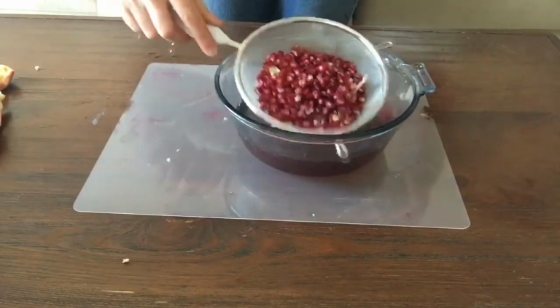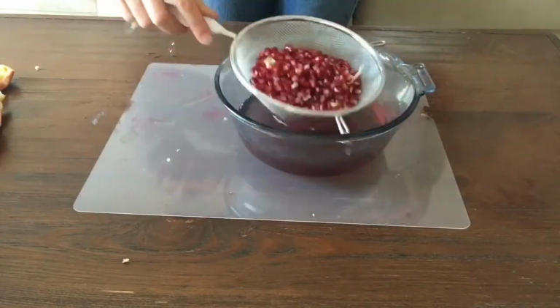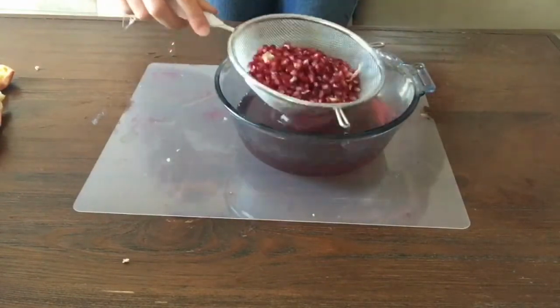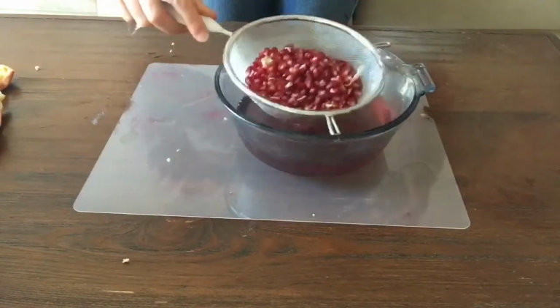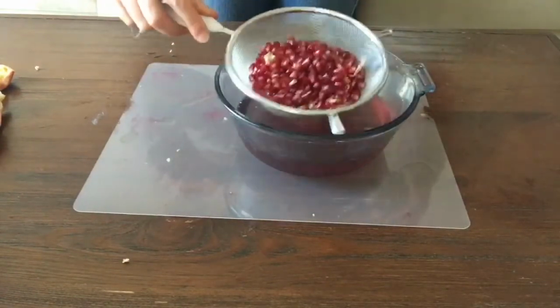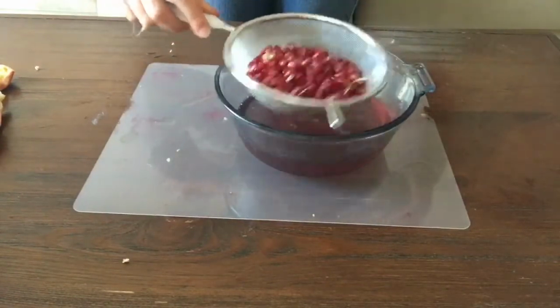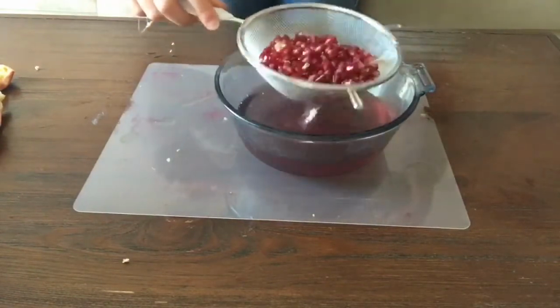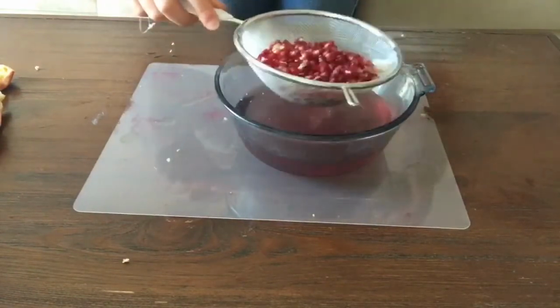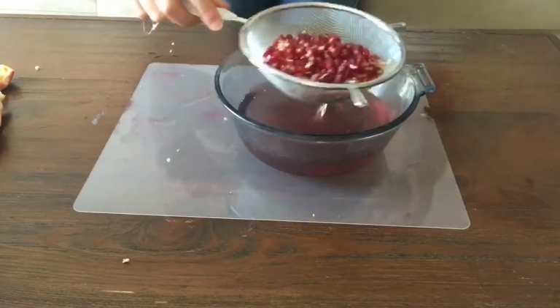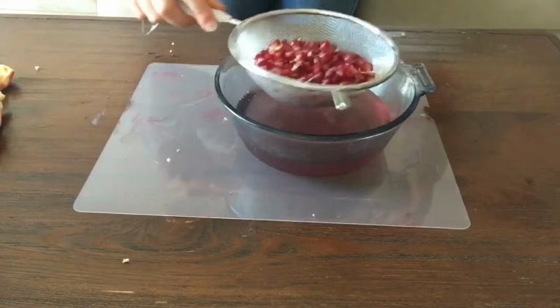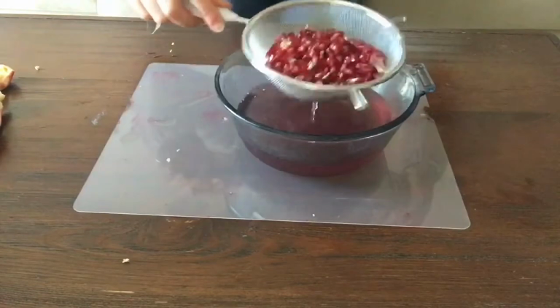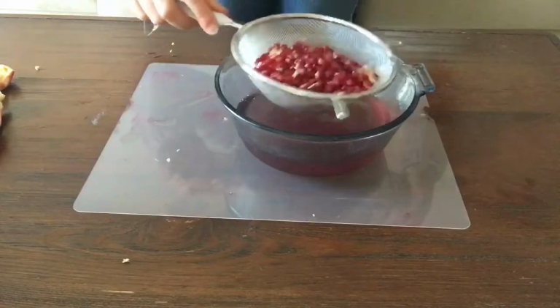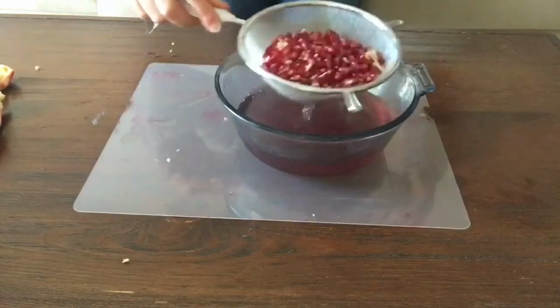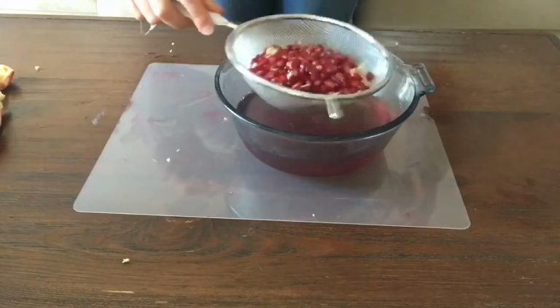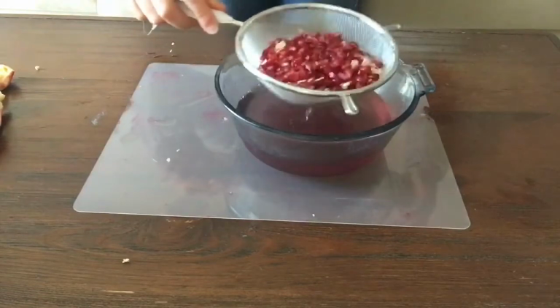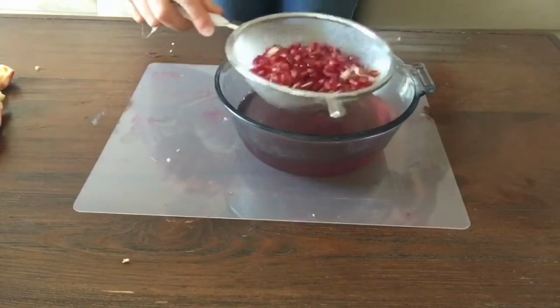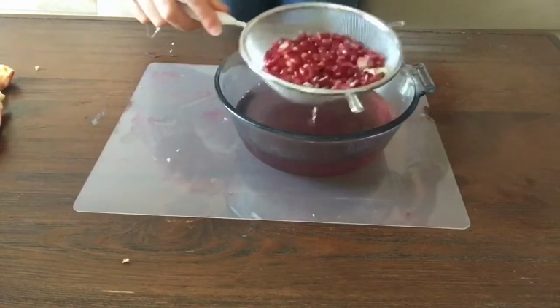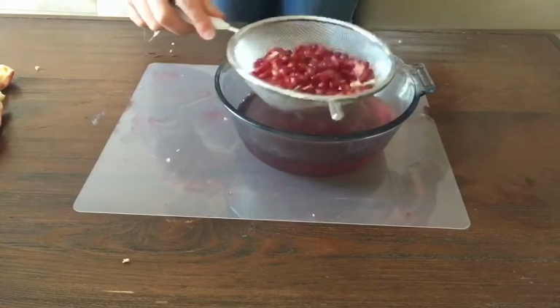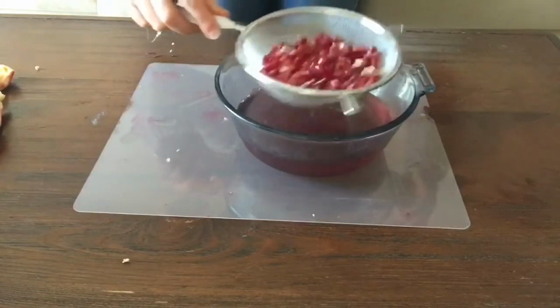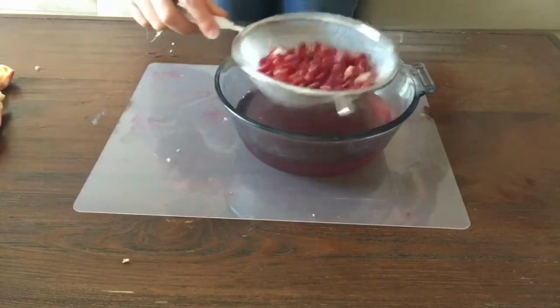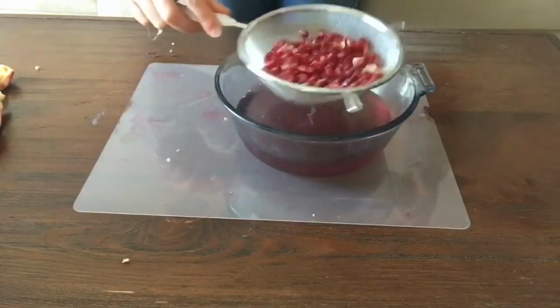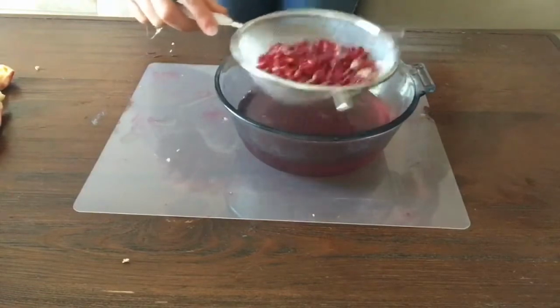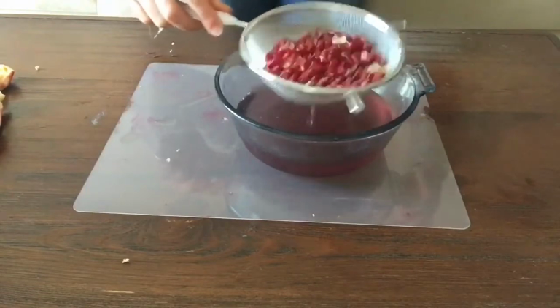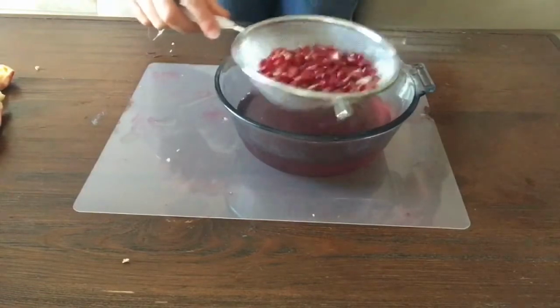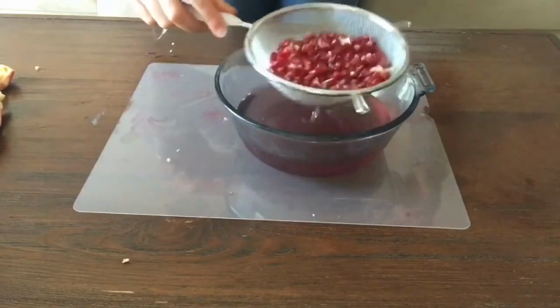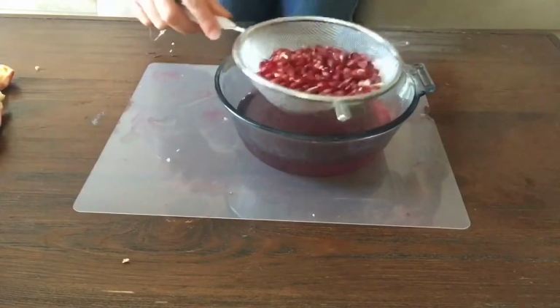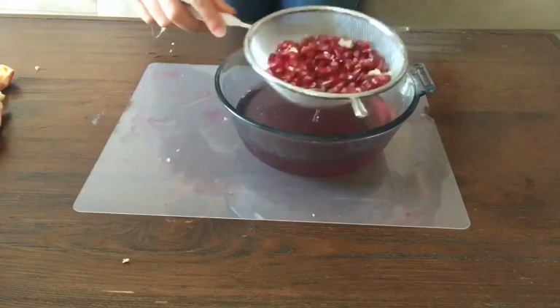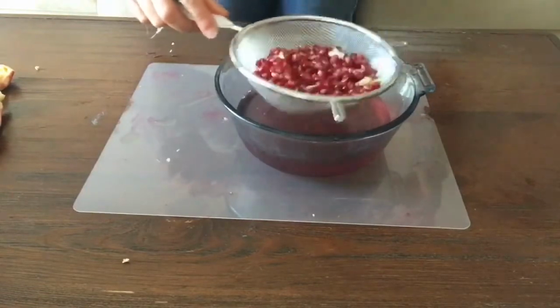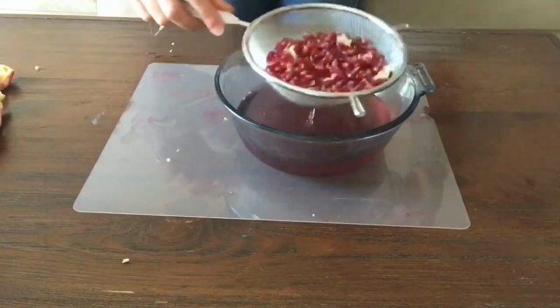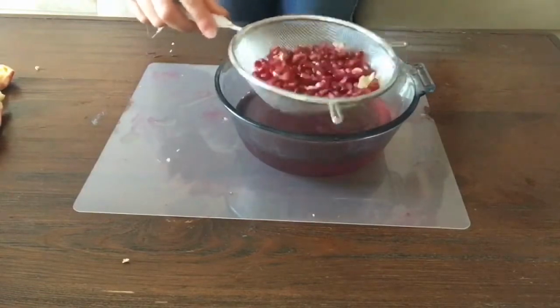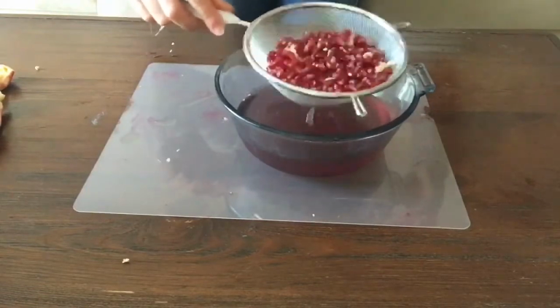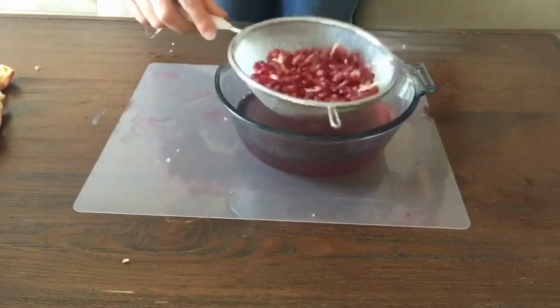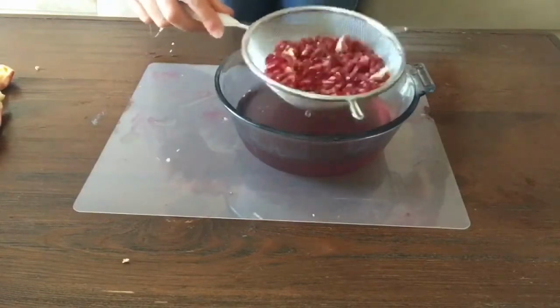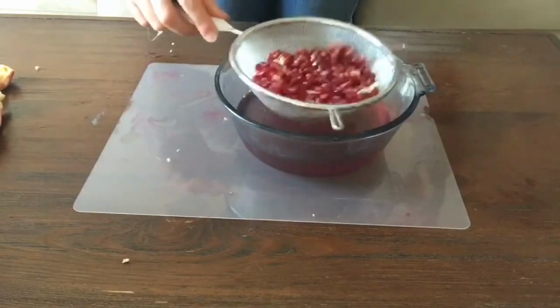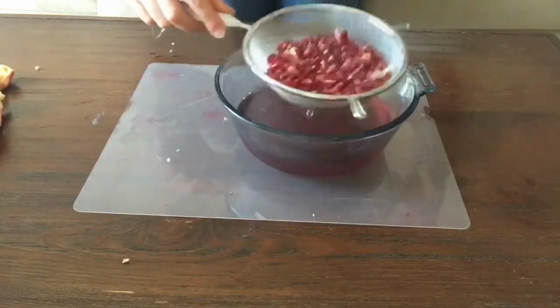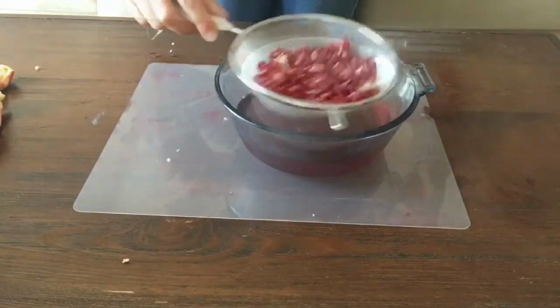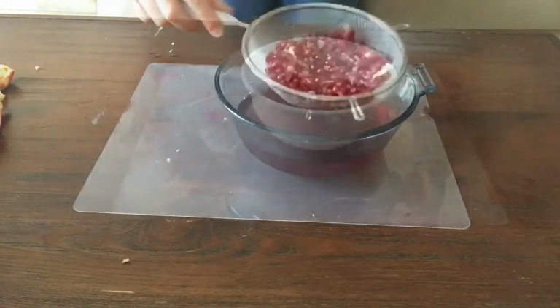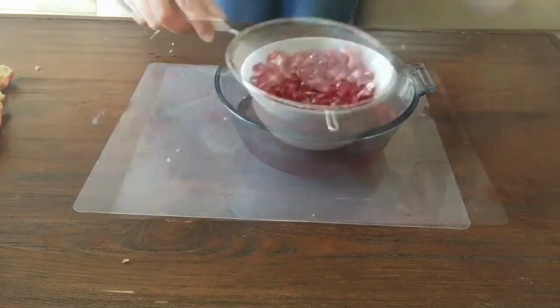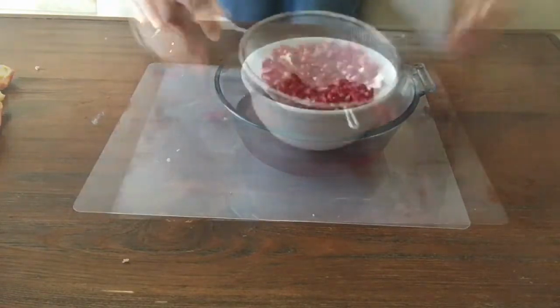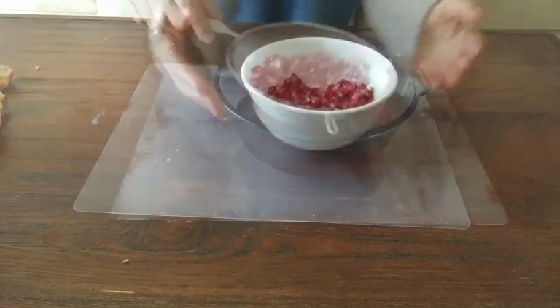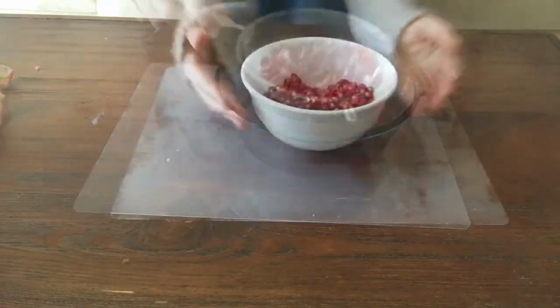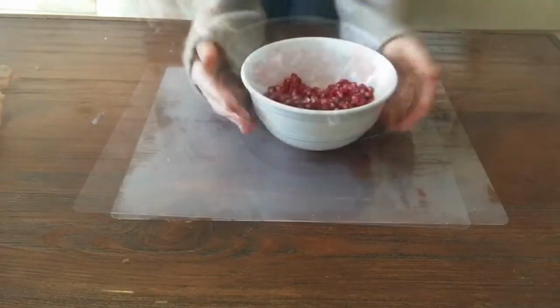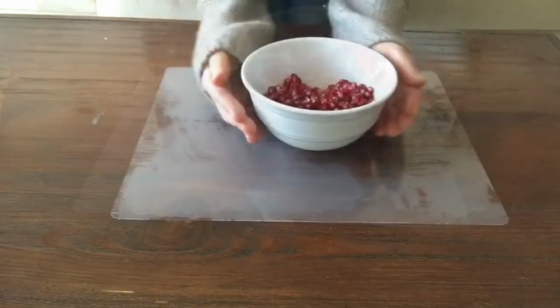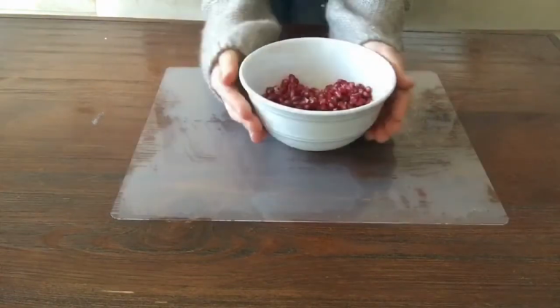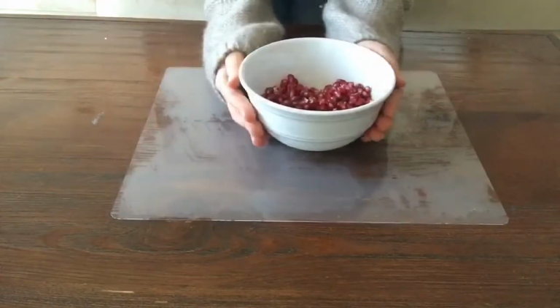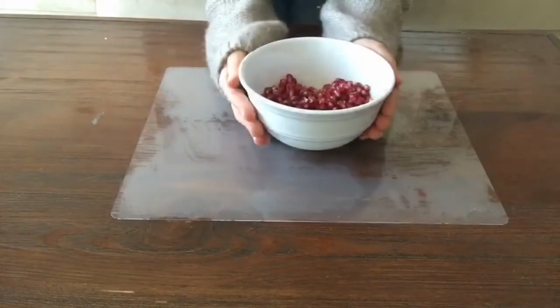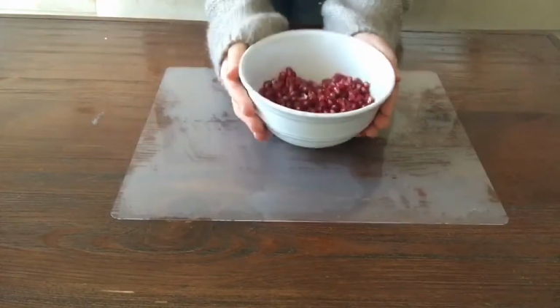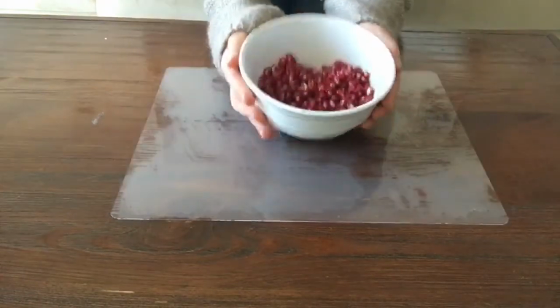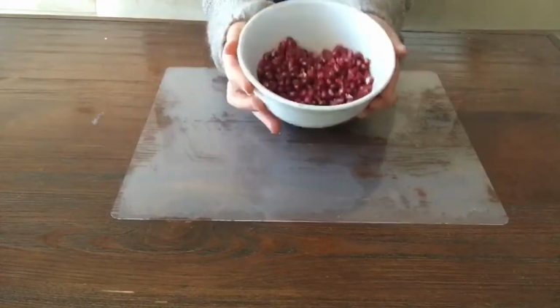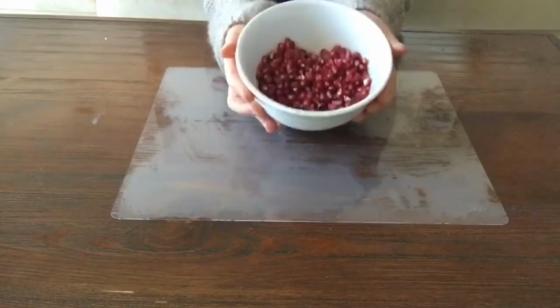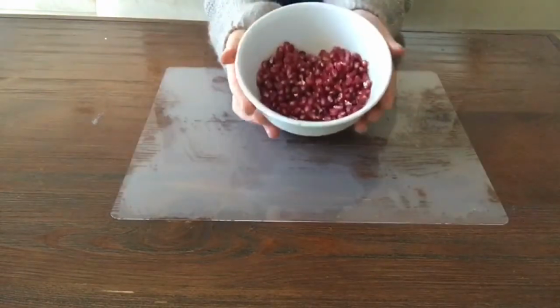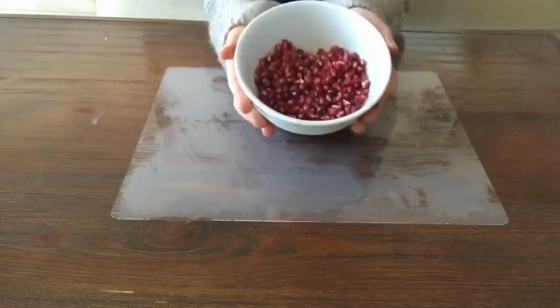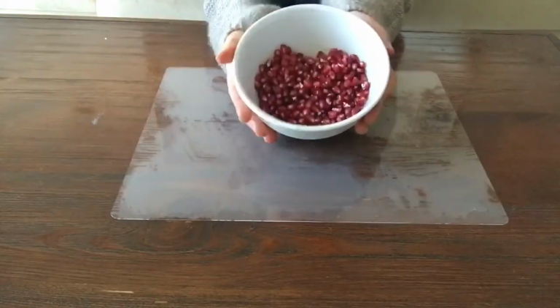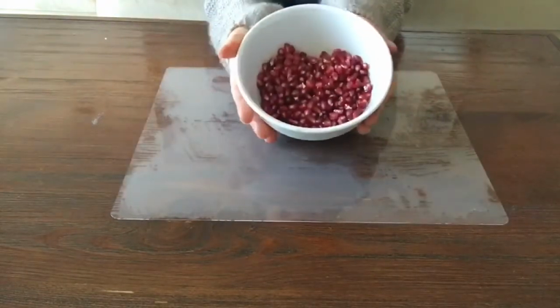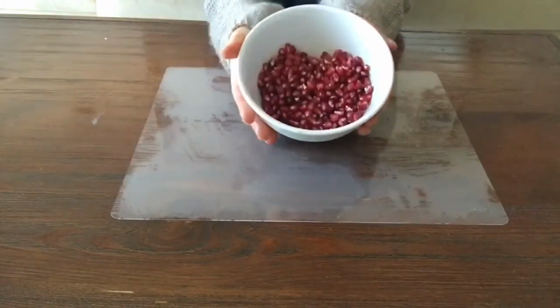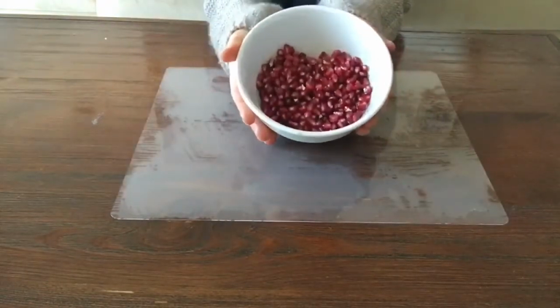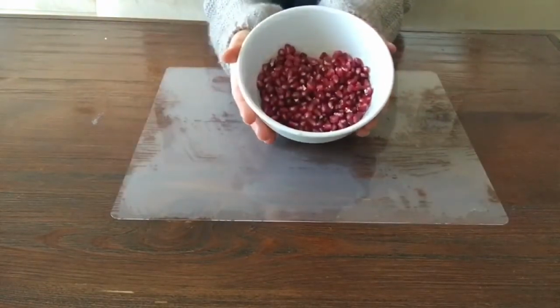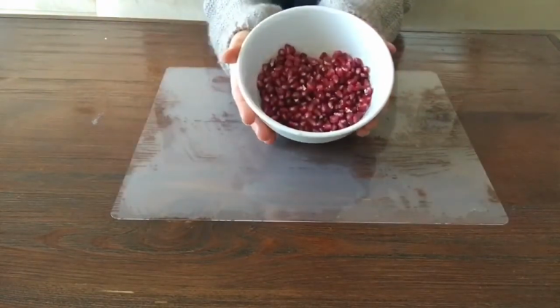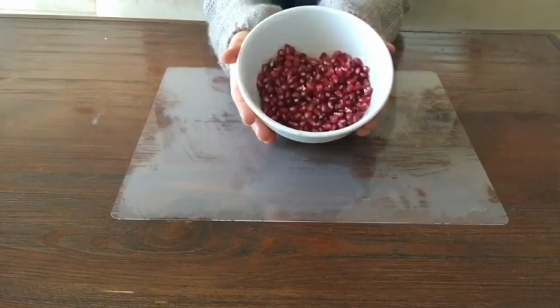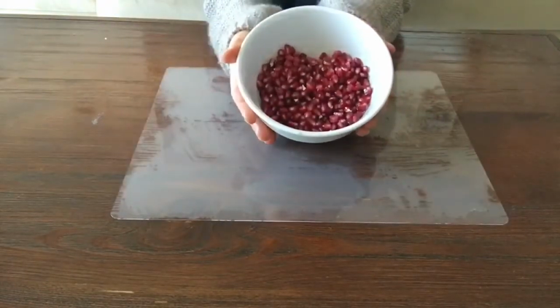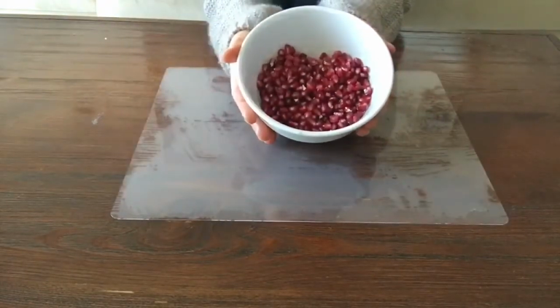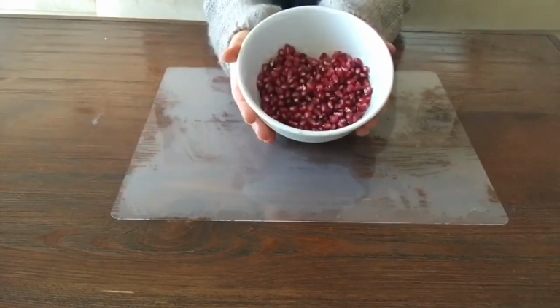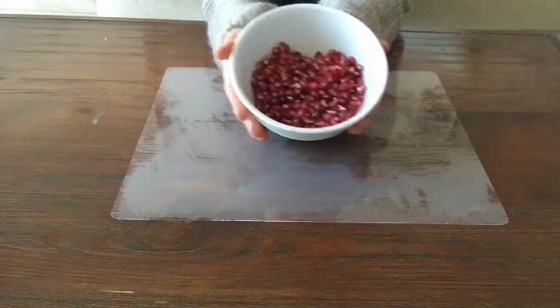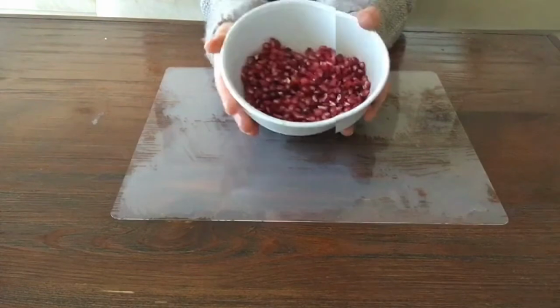Once that's done, you'll have a nice juicy bowl of pomegranate seeds.